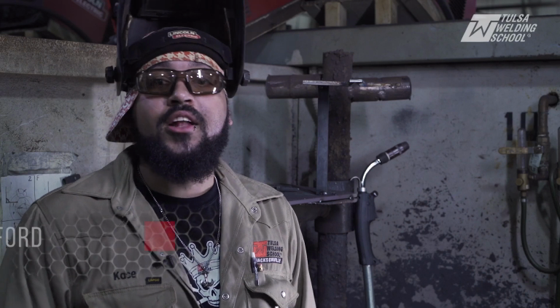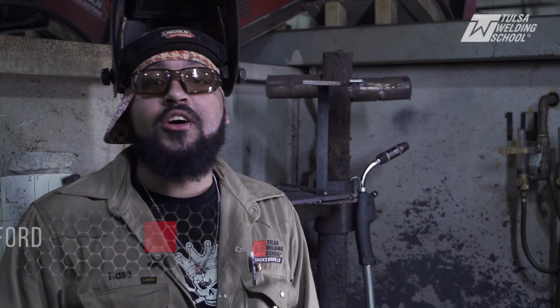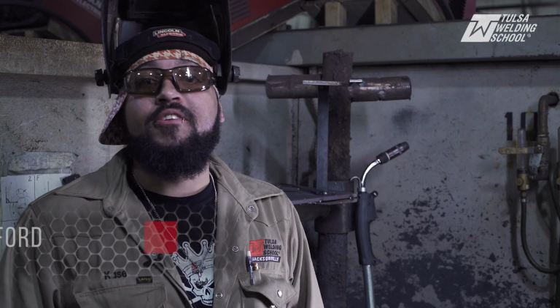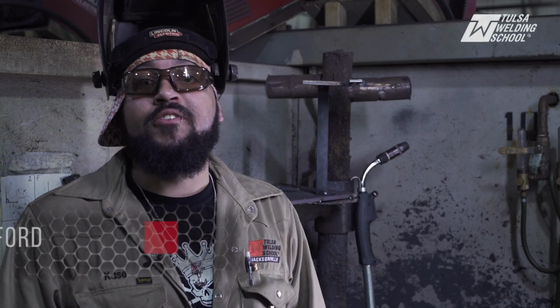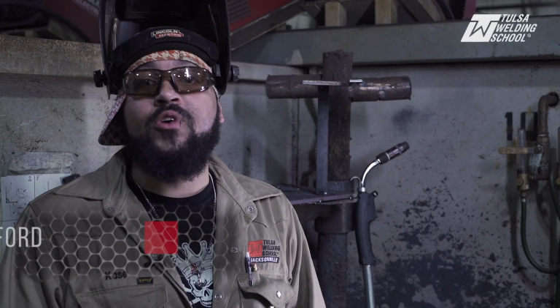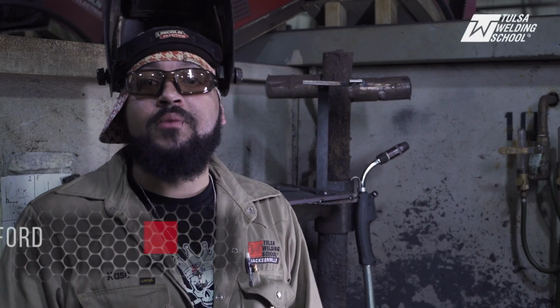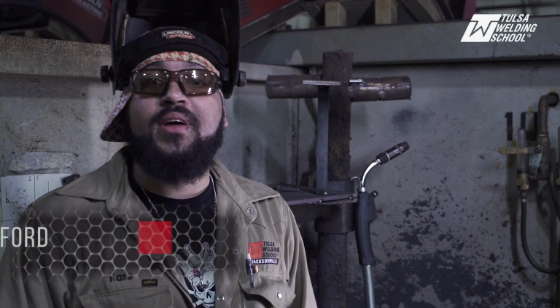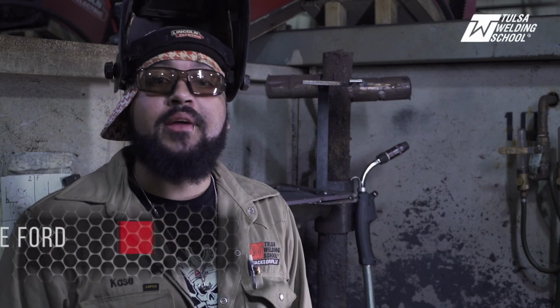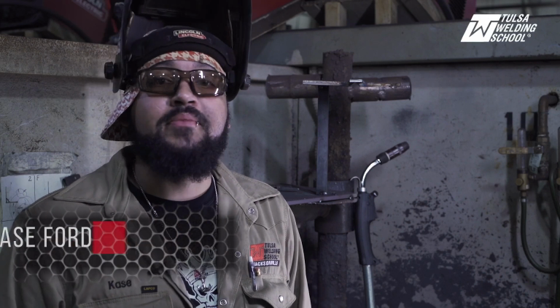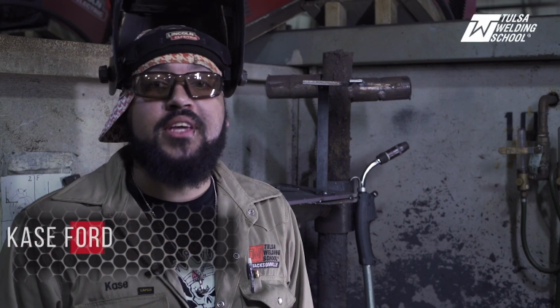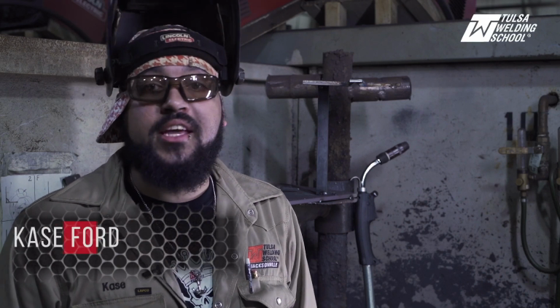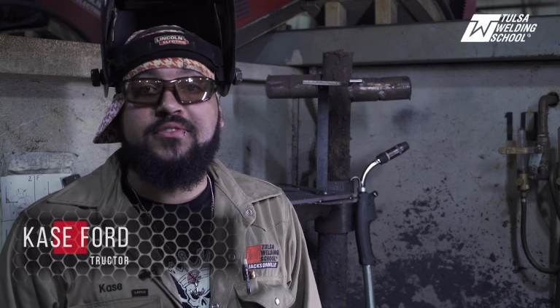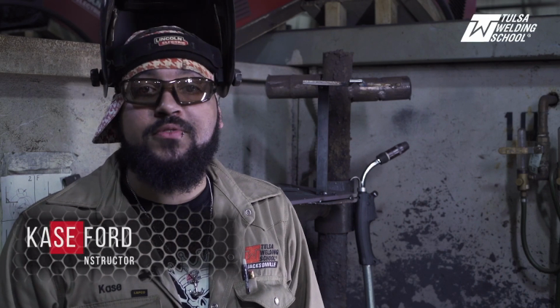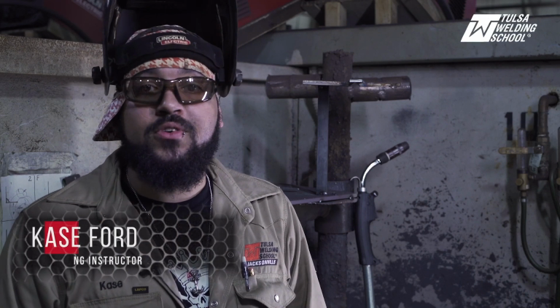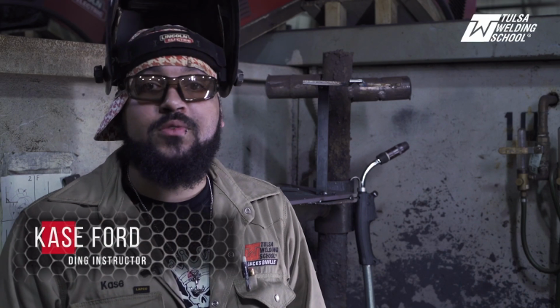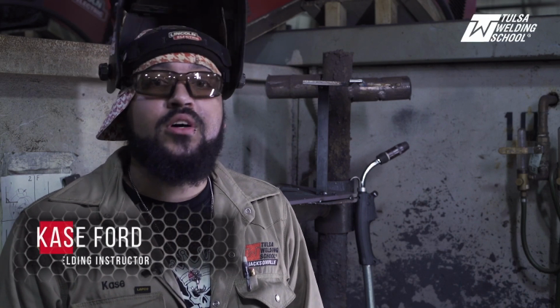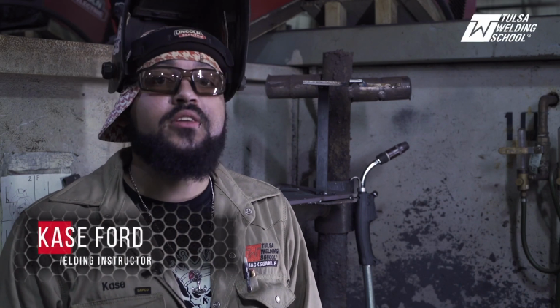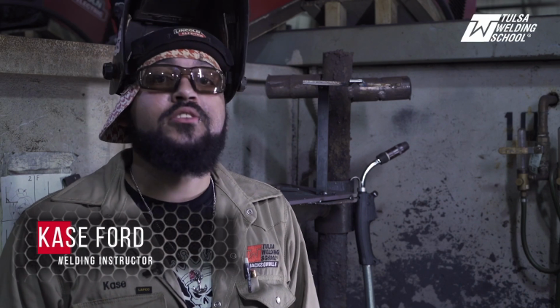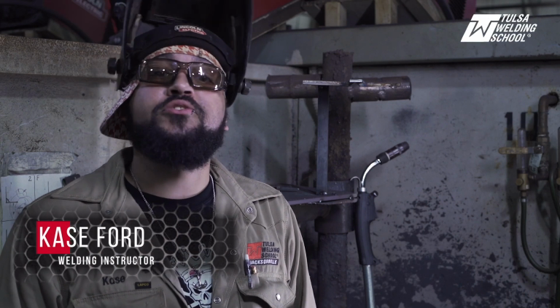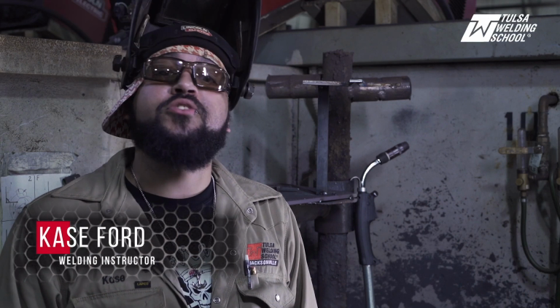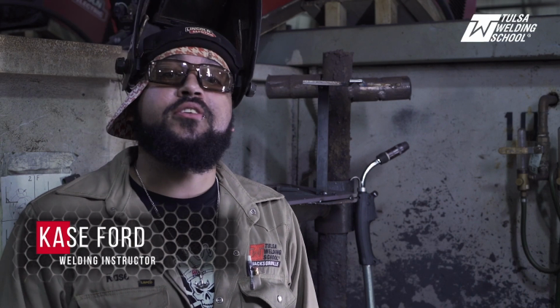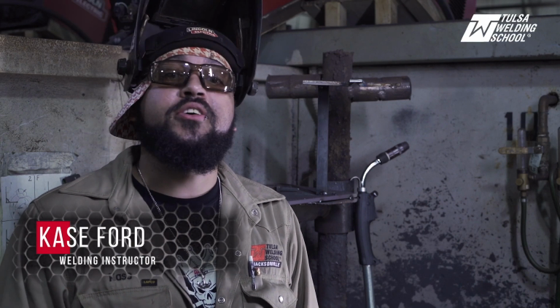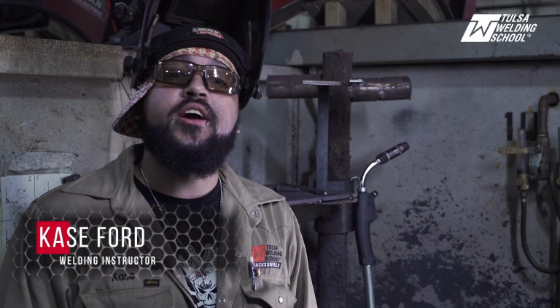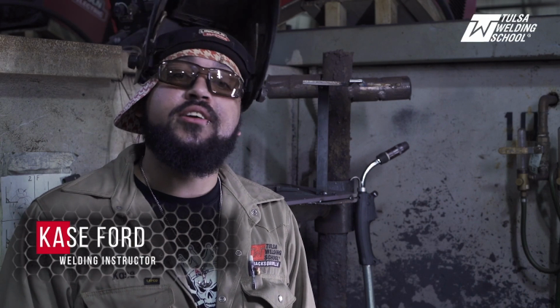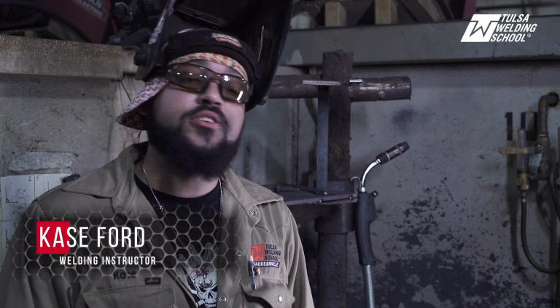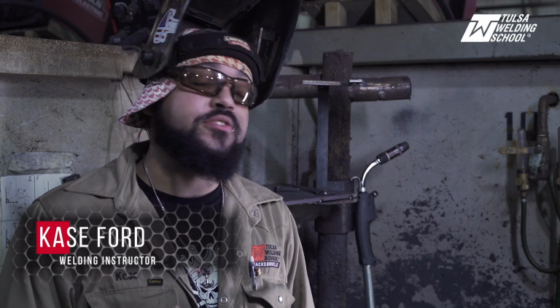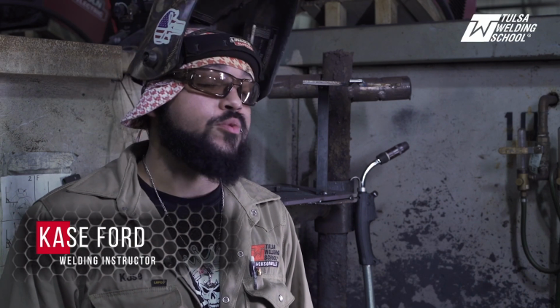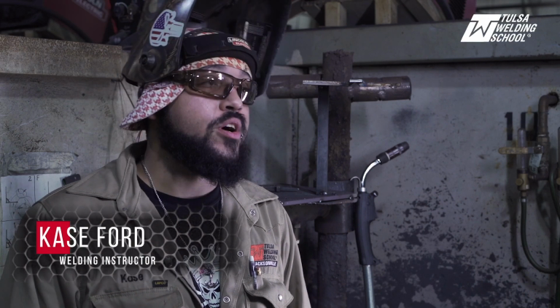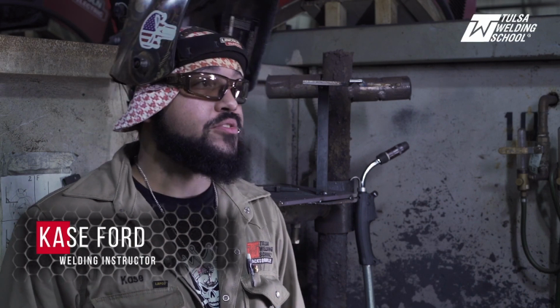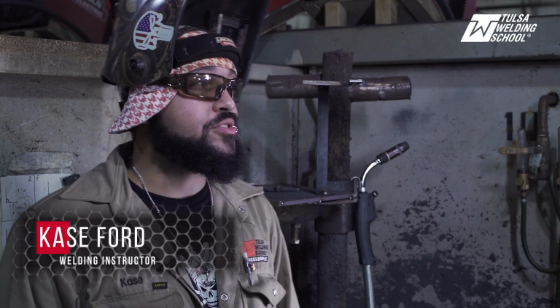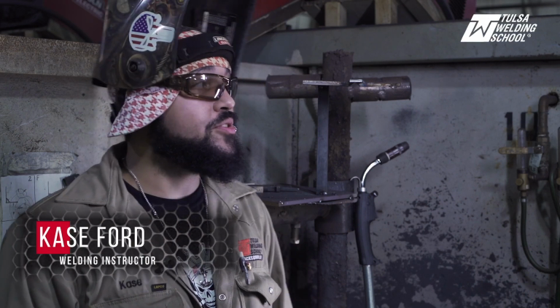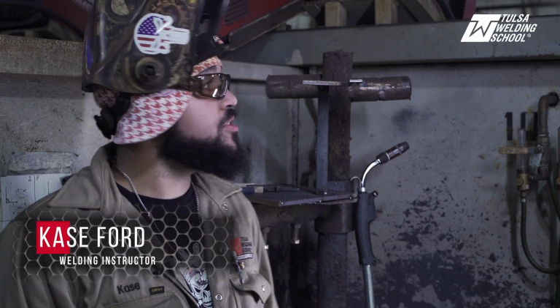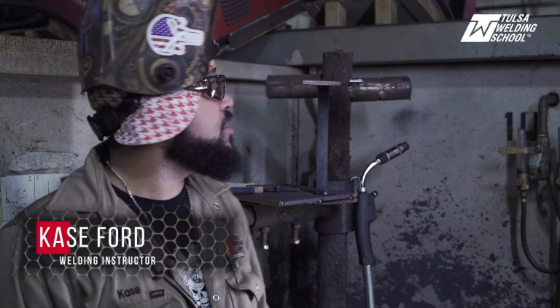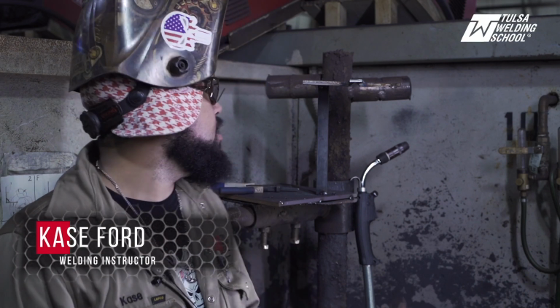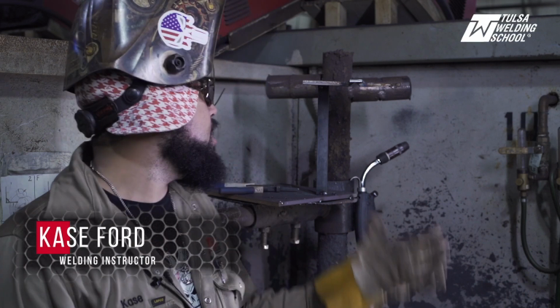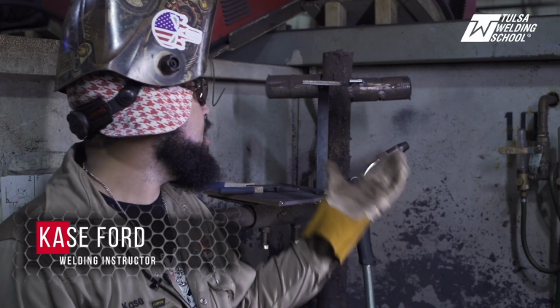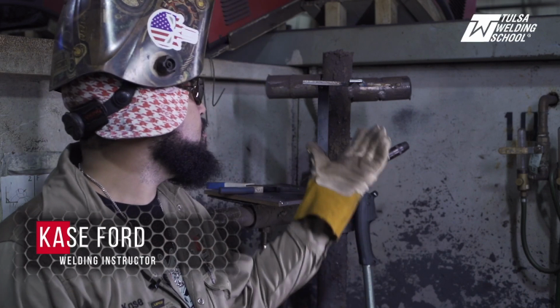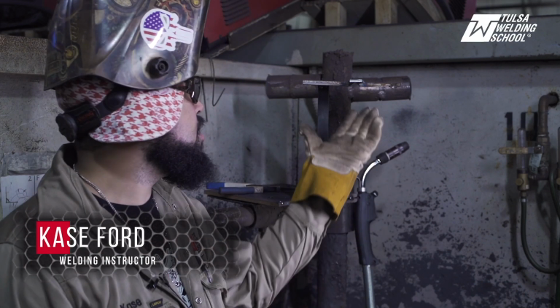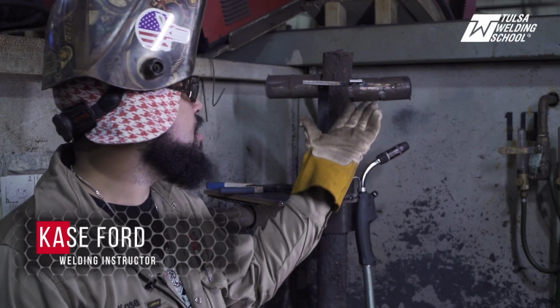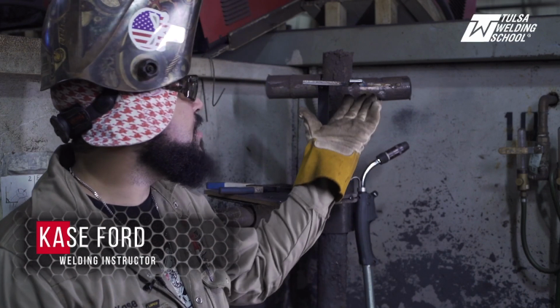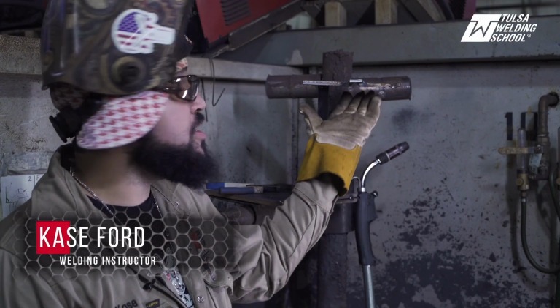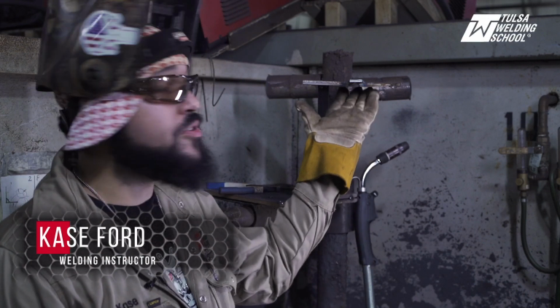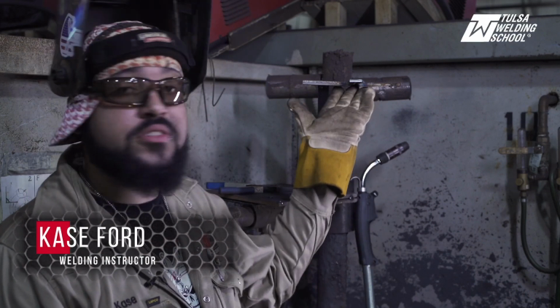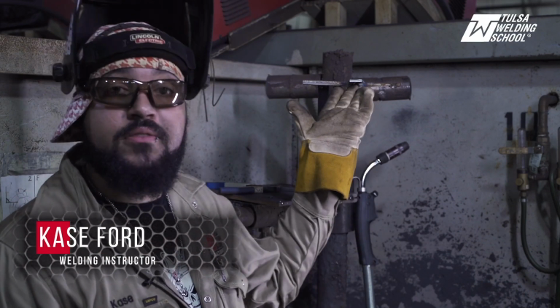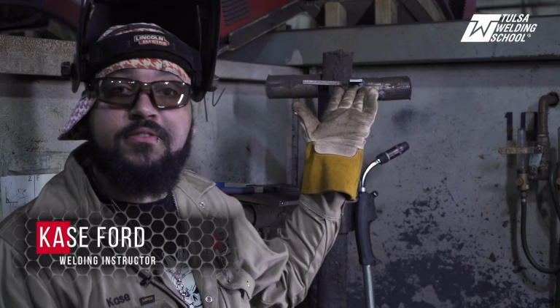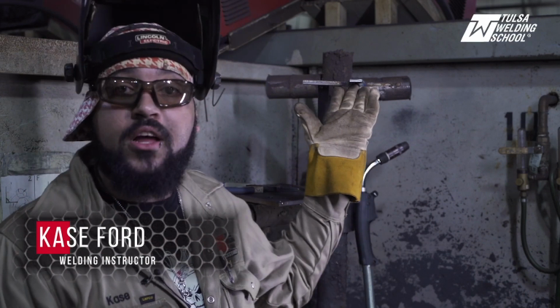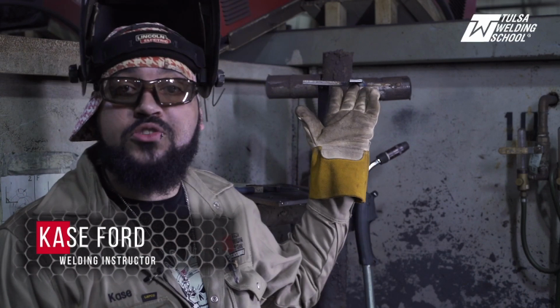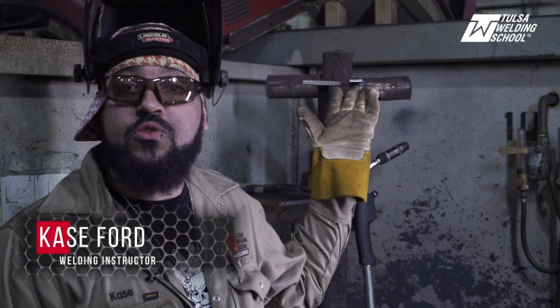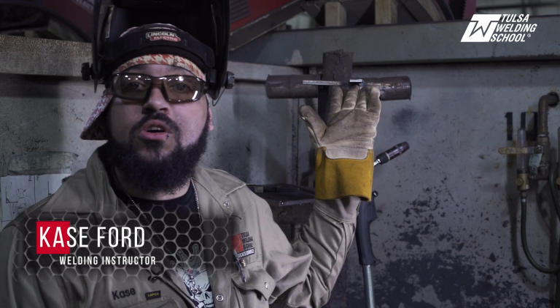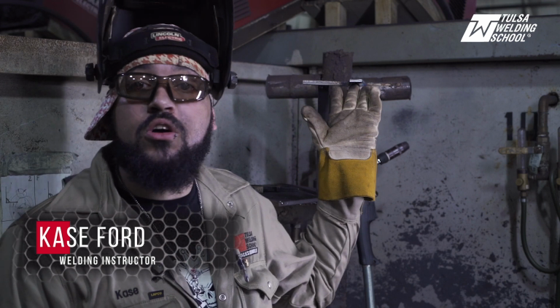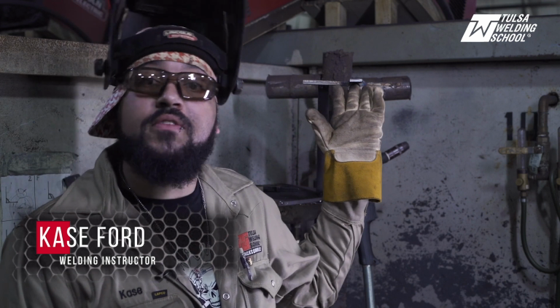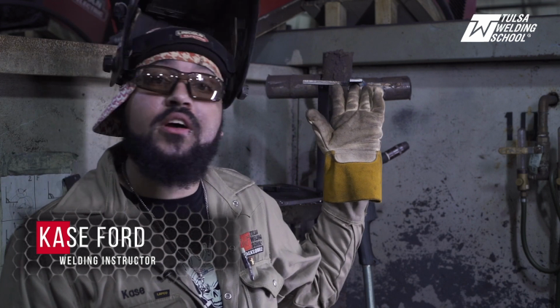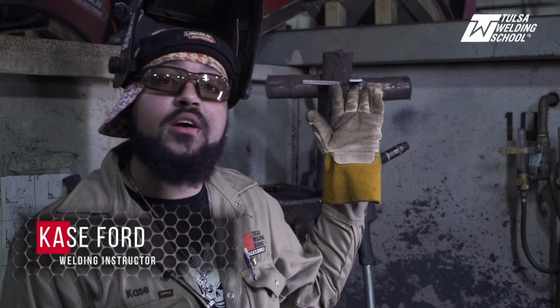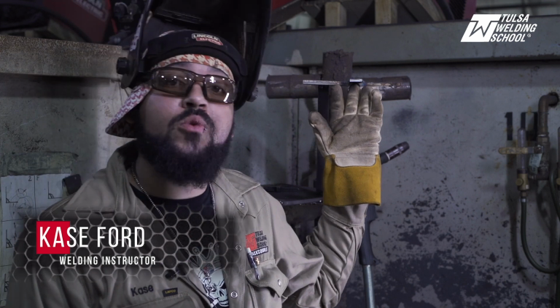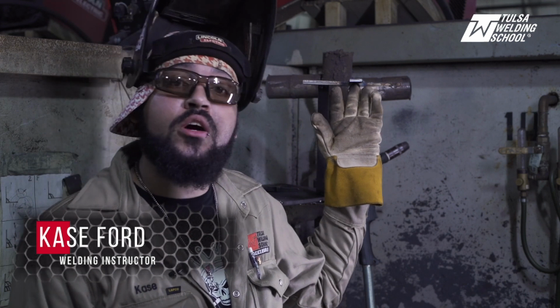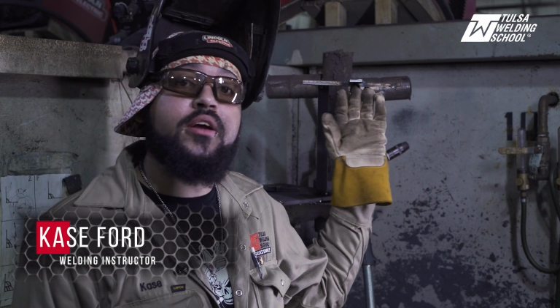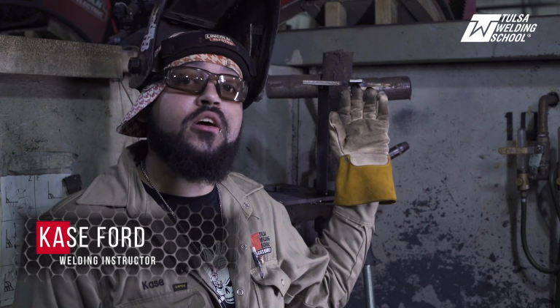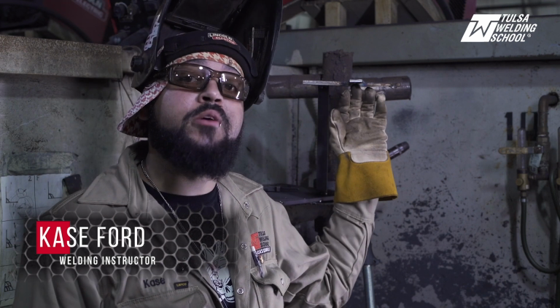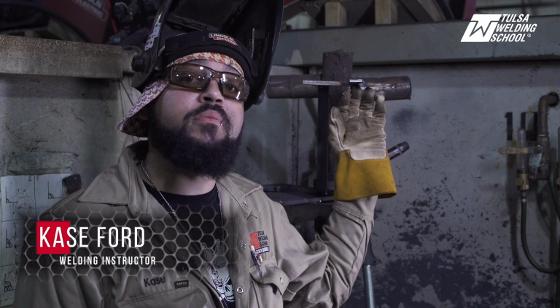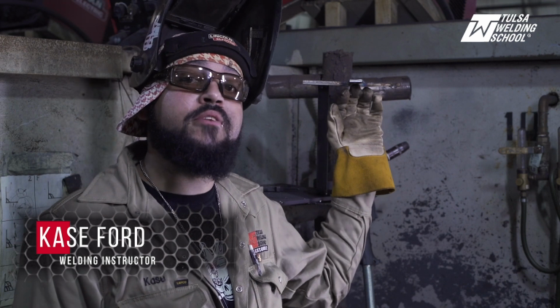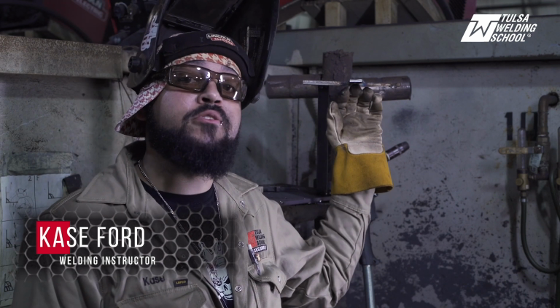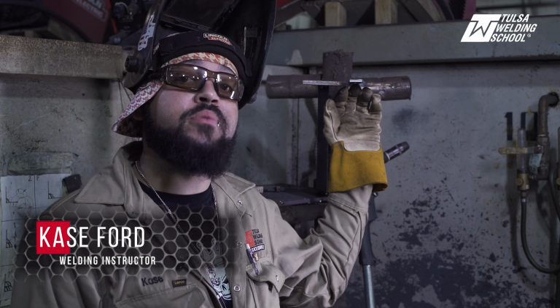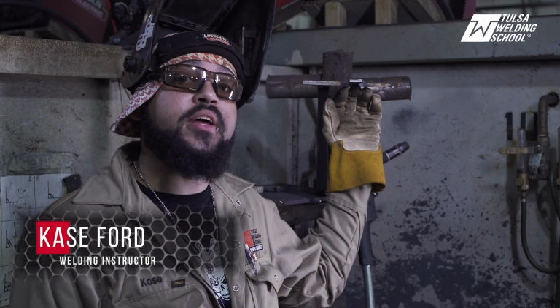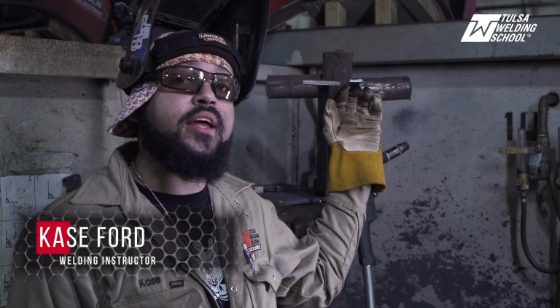Hello everyone, my name is Case Ford, welding instructor here at Tulsa Welding School, and today we're going to be doing some flux core overhead welding on a beveled plate.